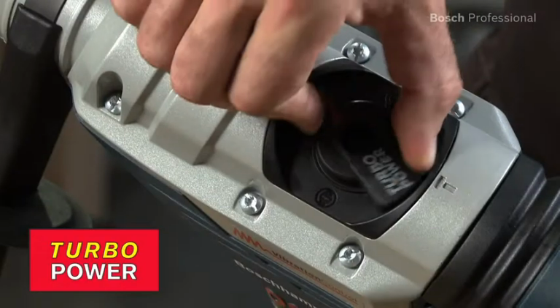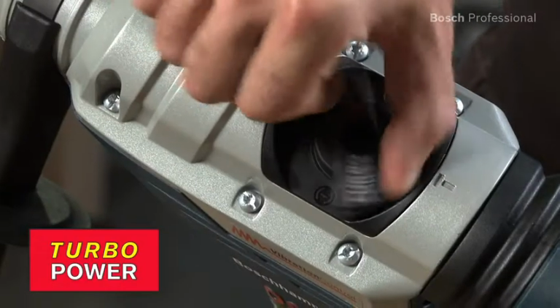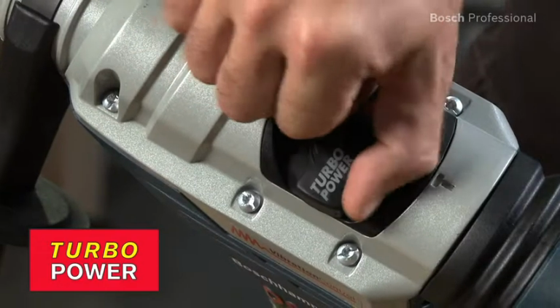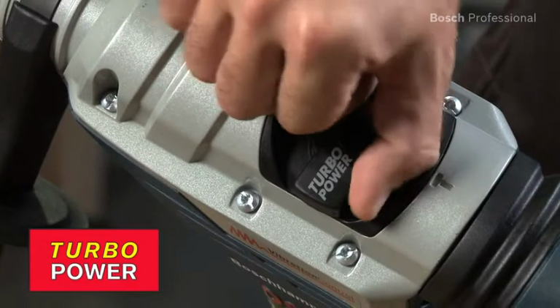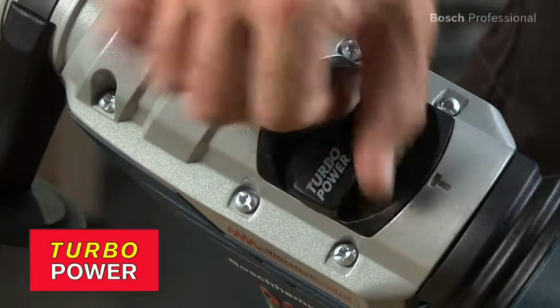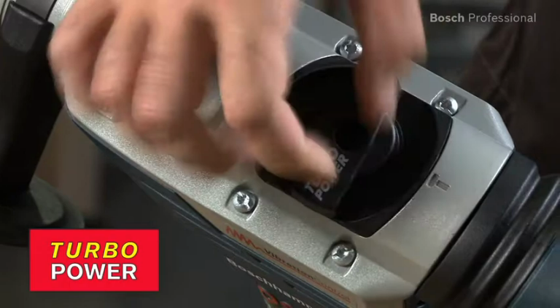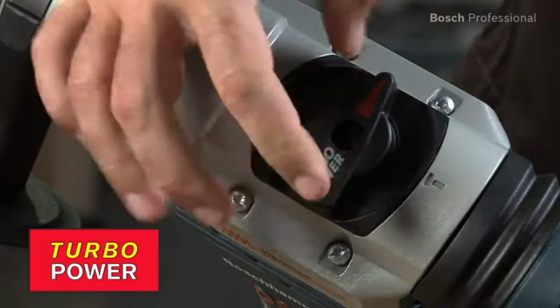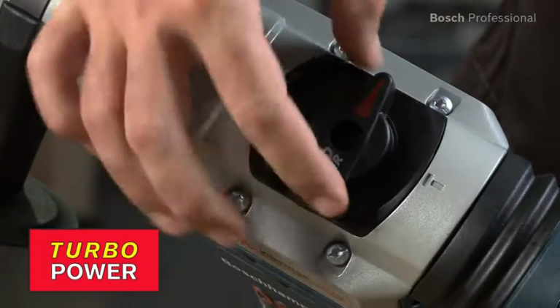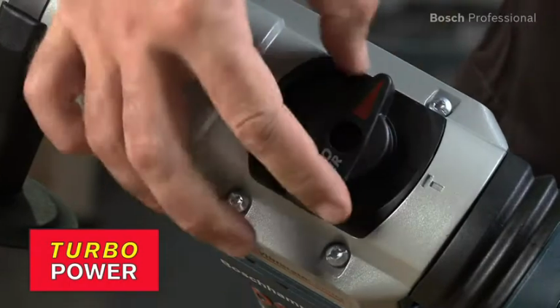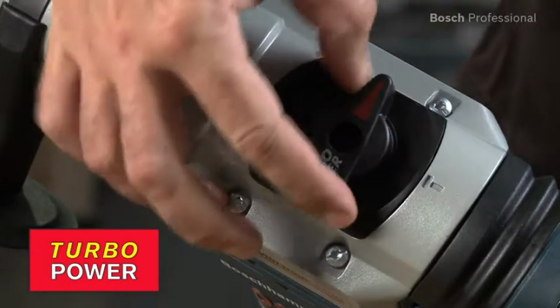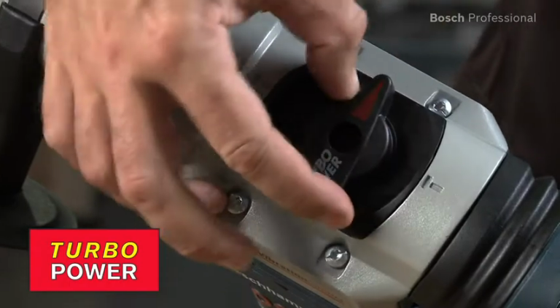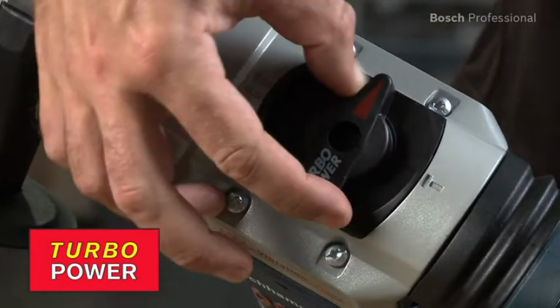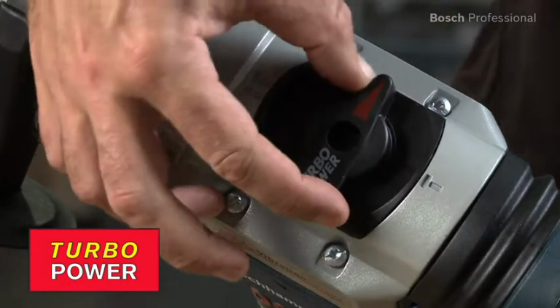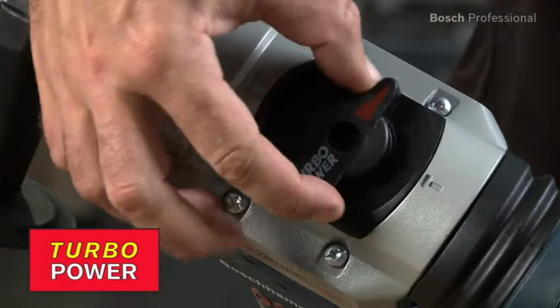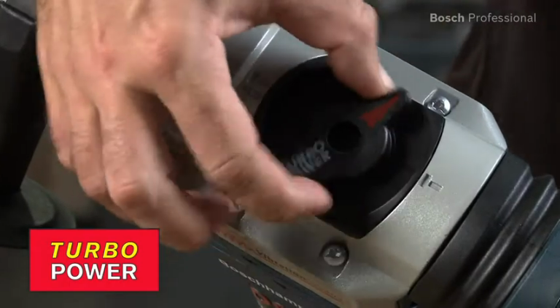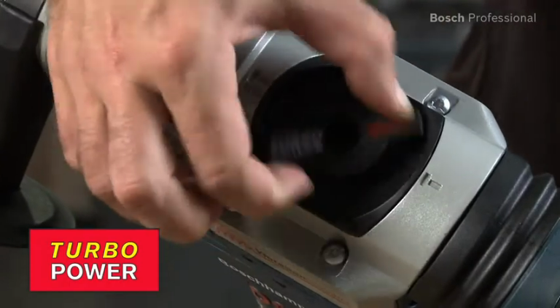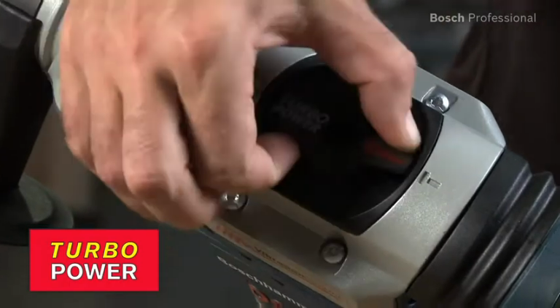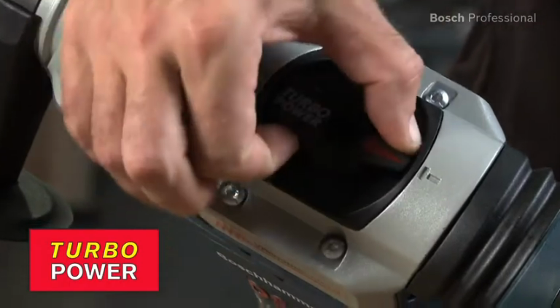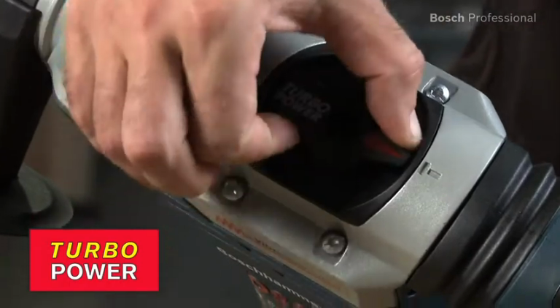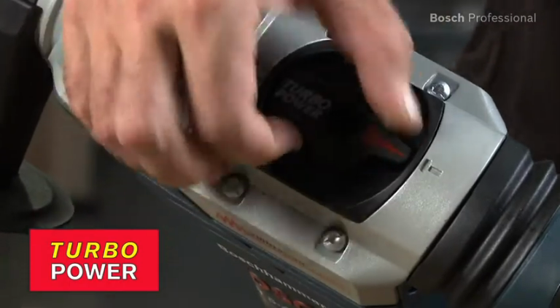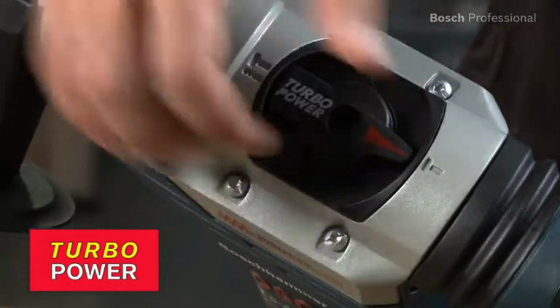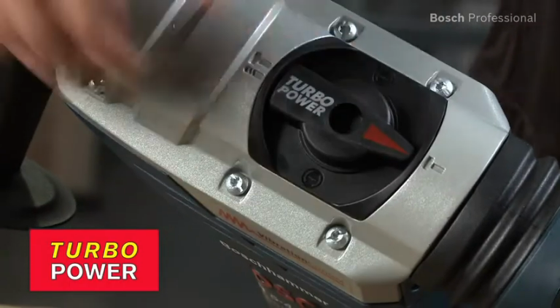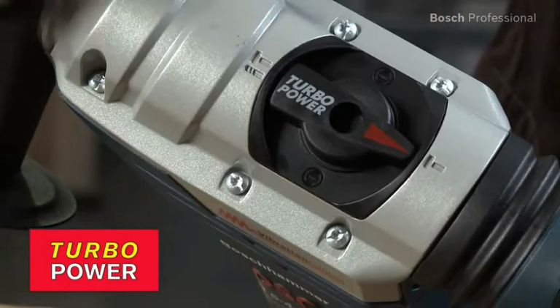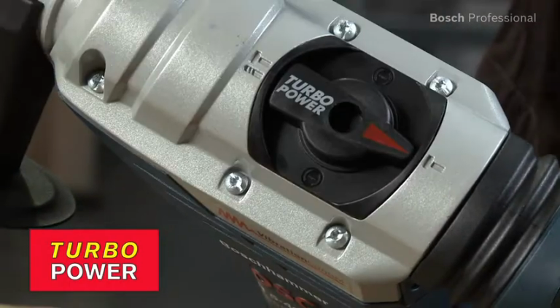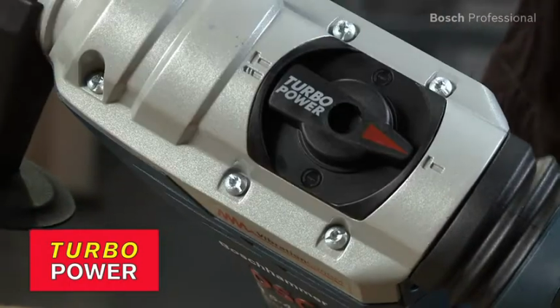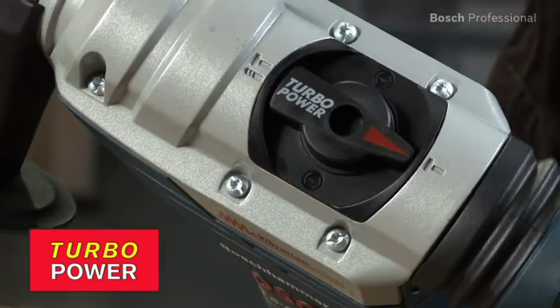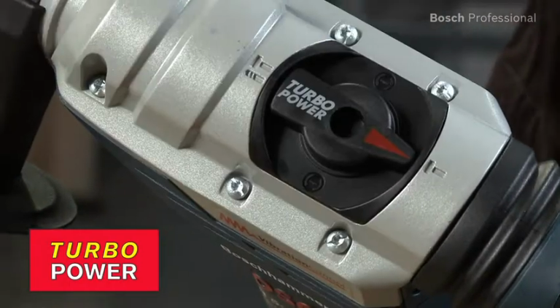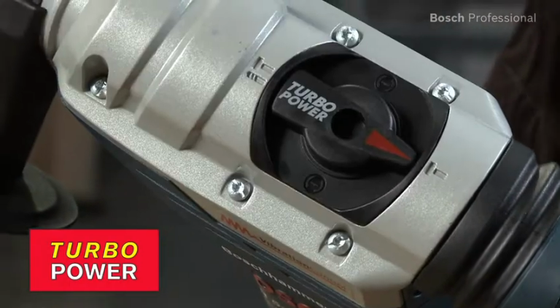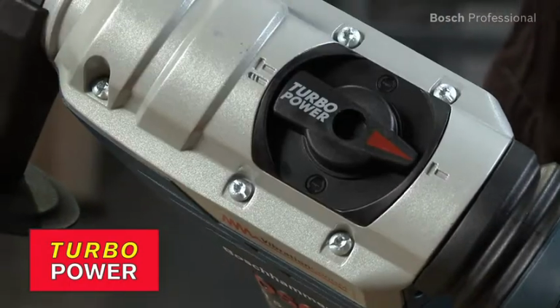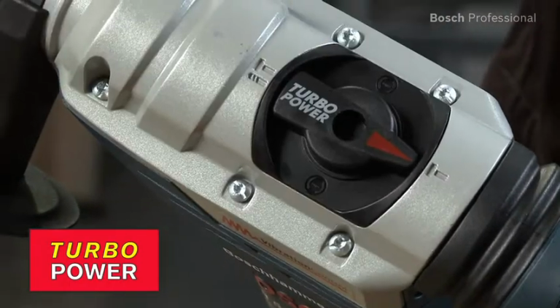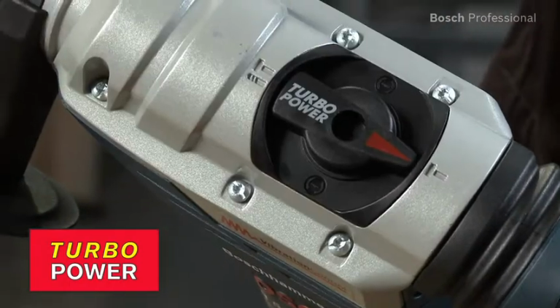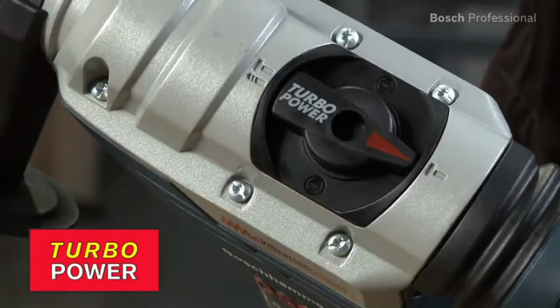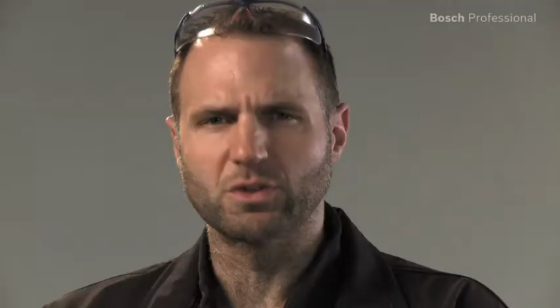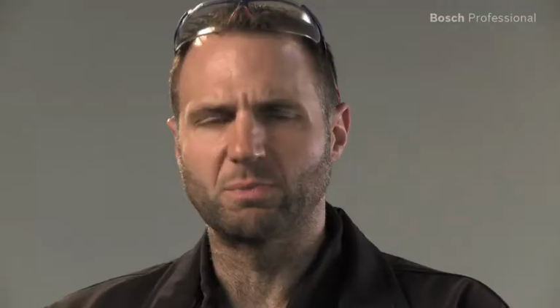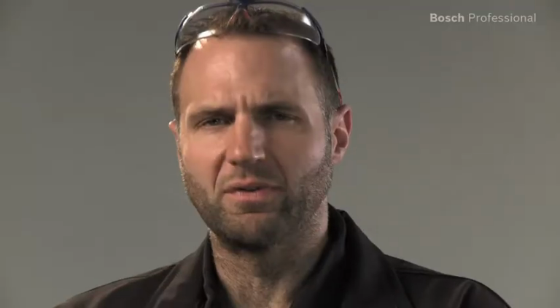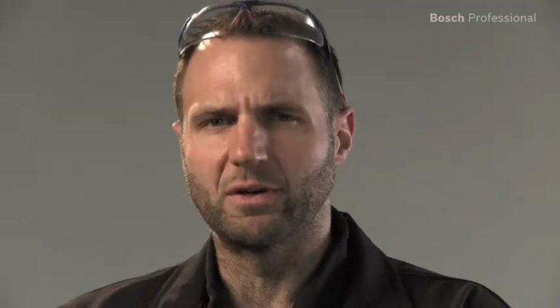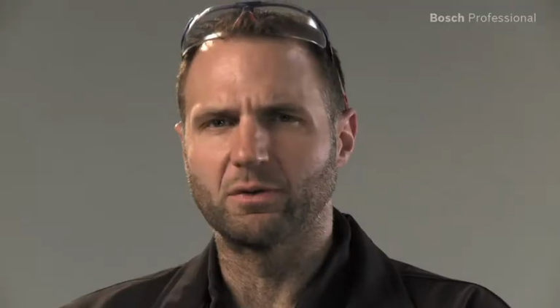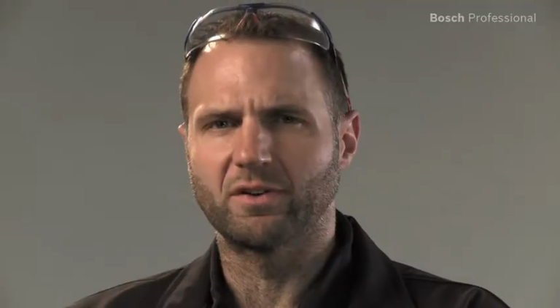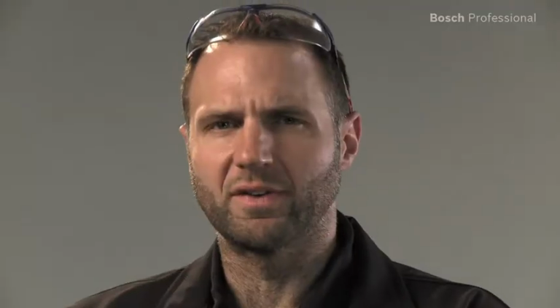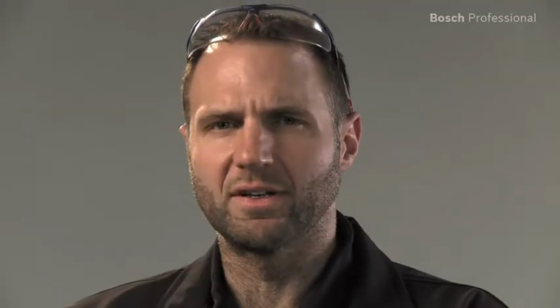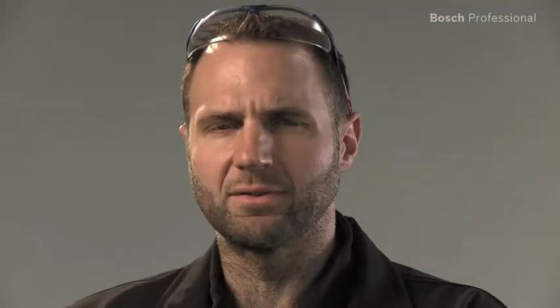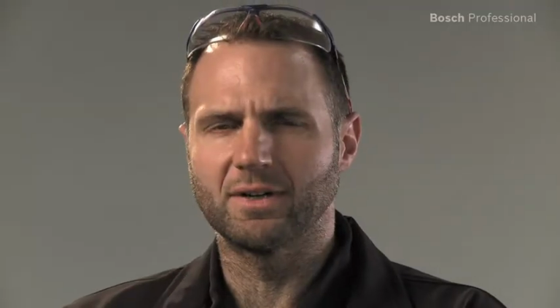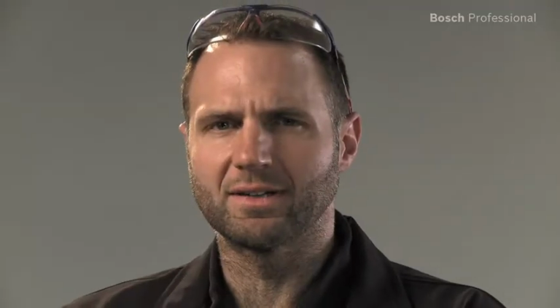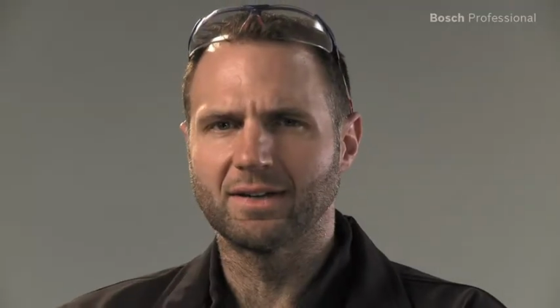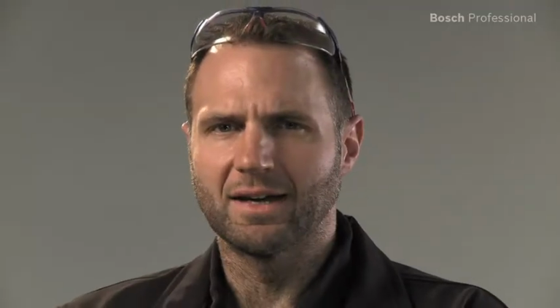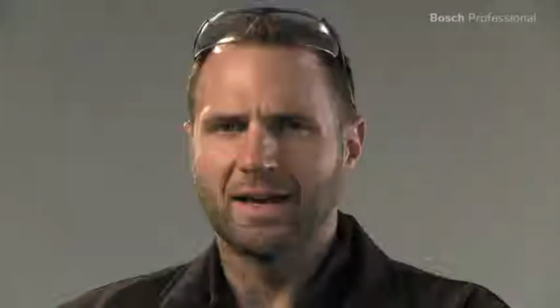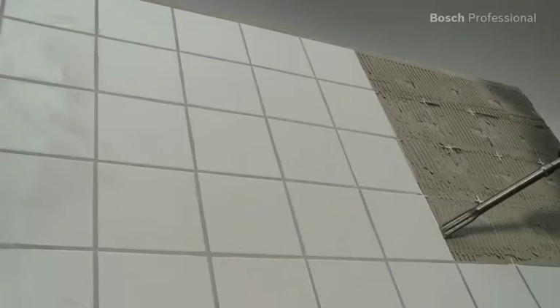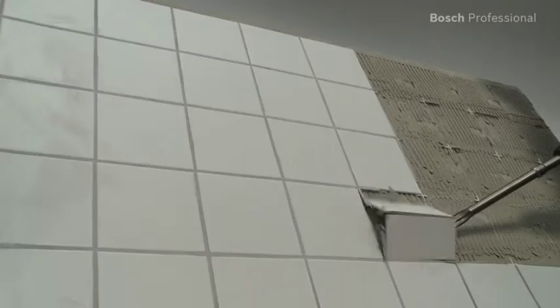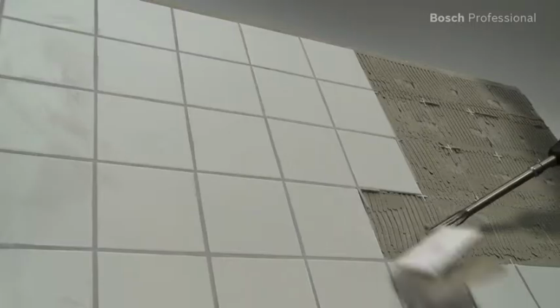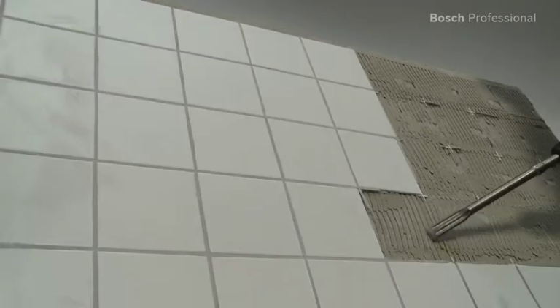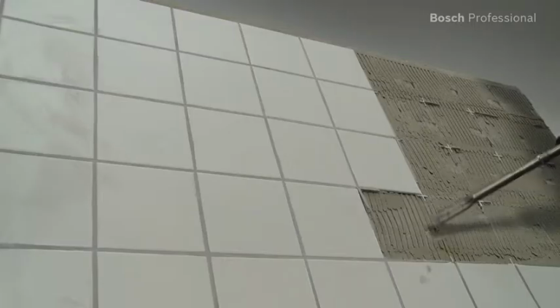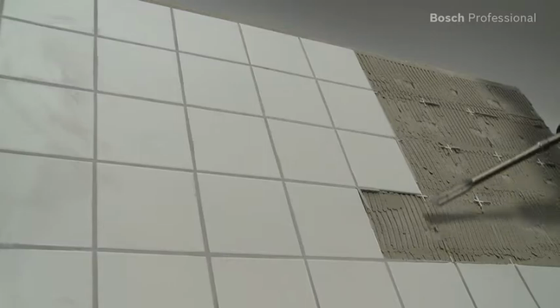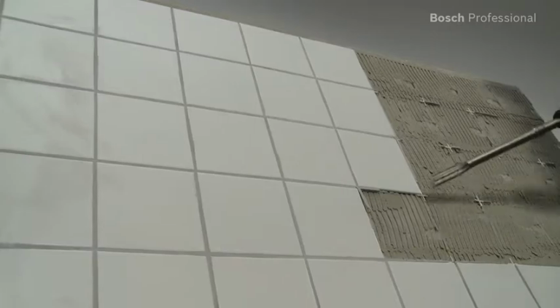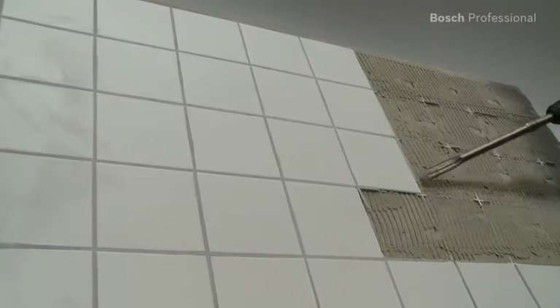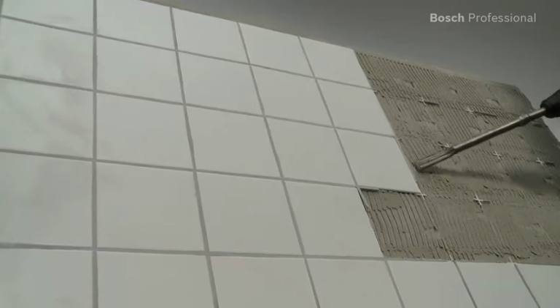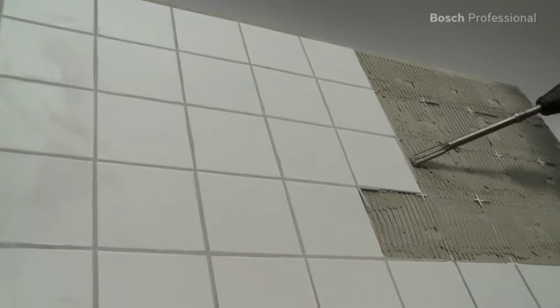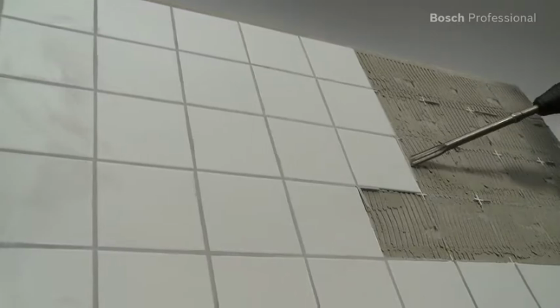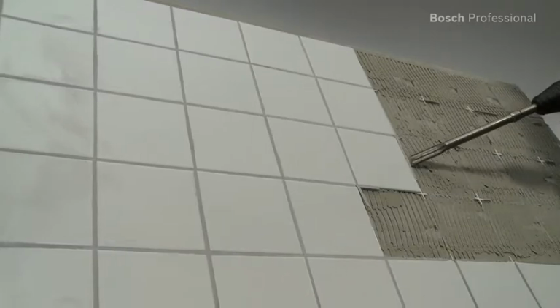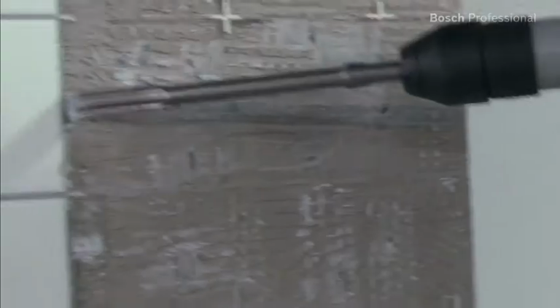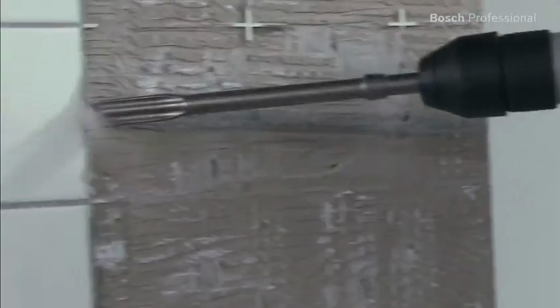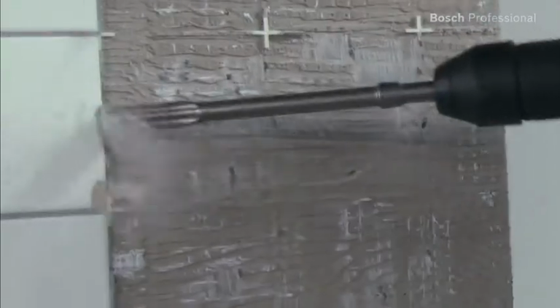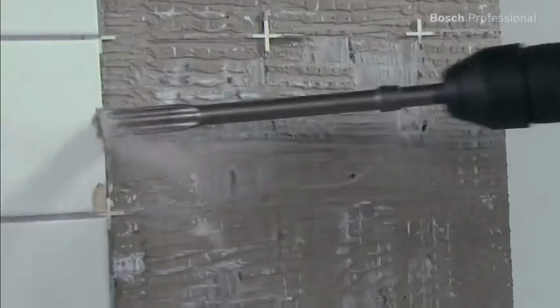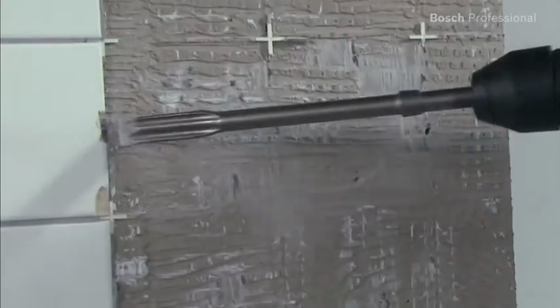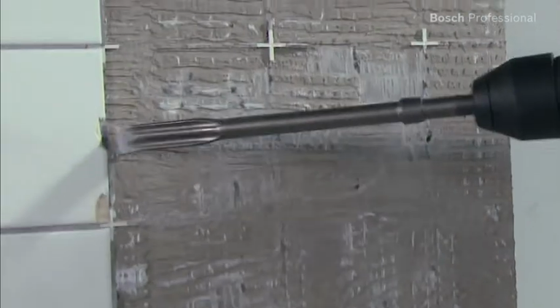Thanks to the turbo power, the energy used for rotation during drilling is converted into additional impact power in chiseling mode.